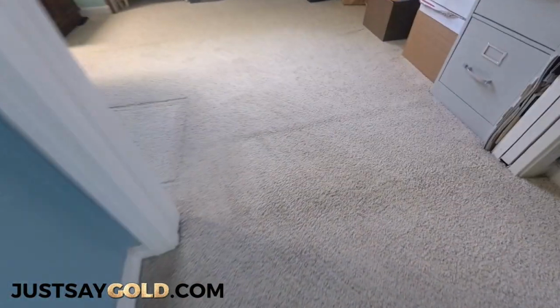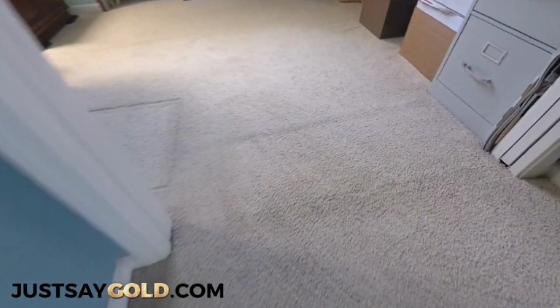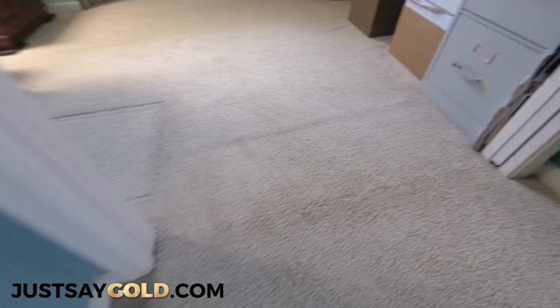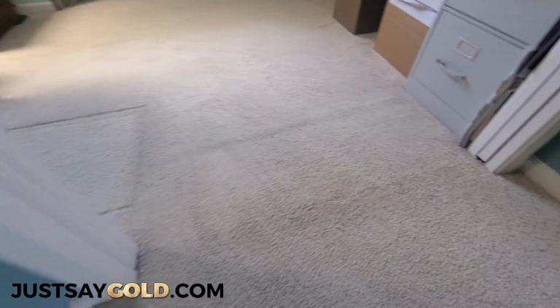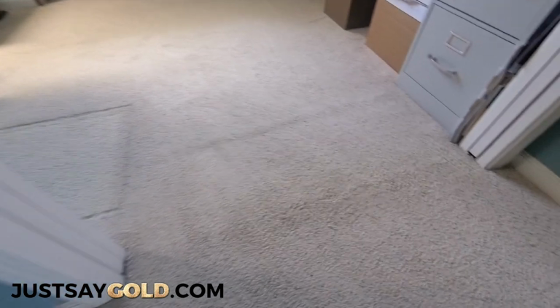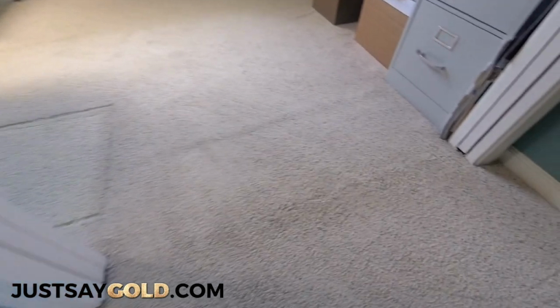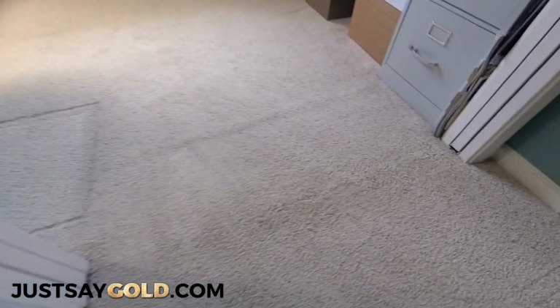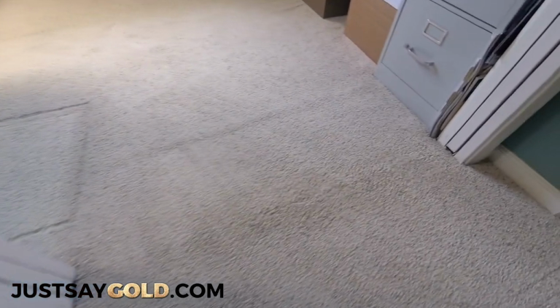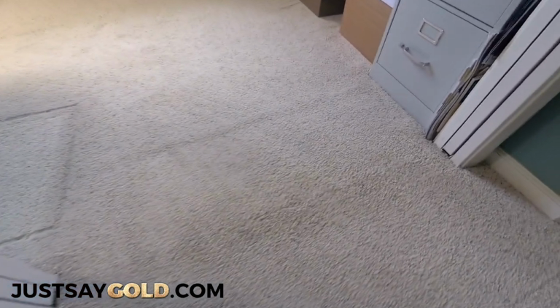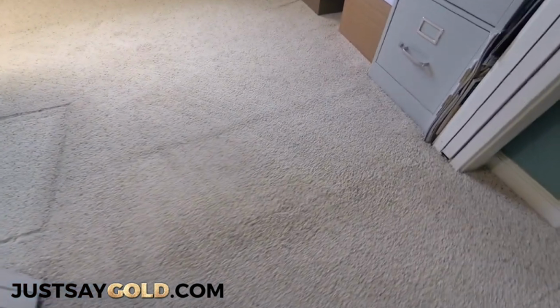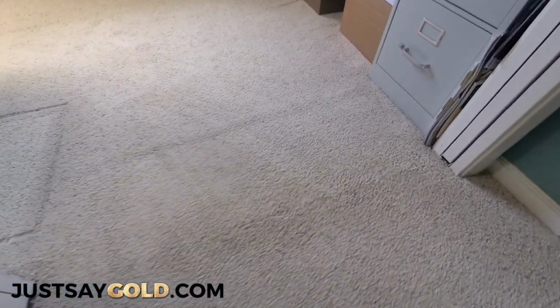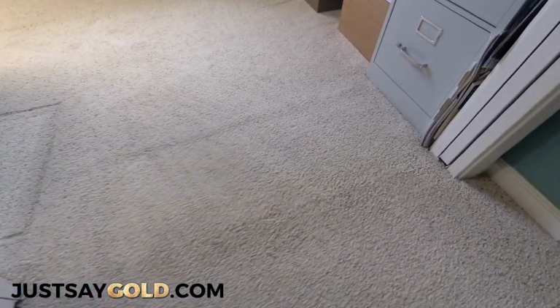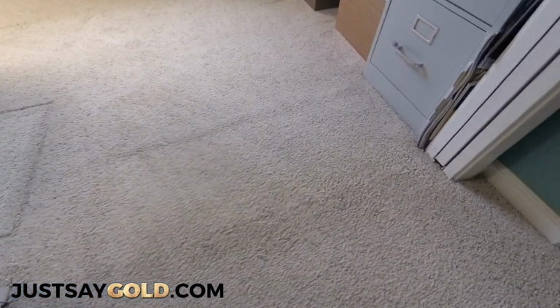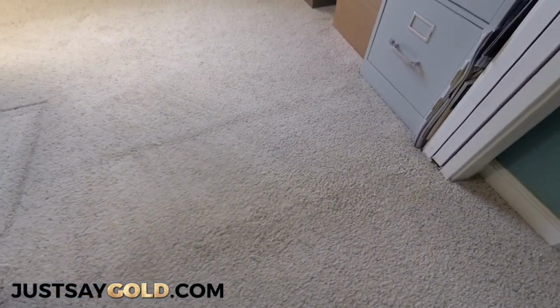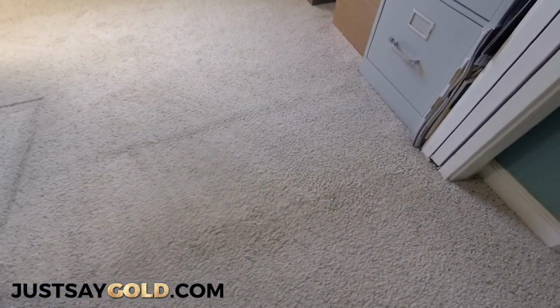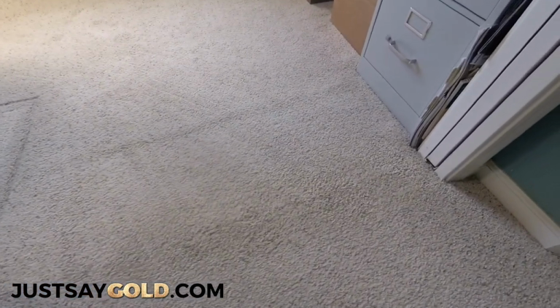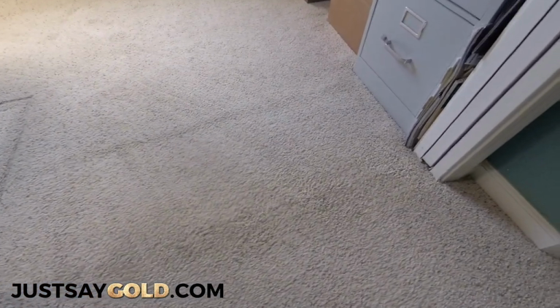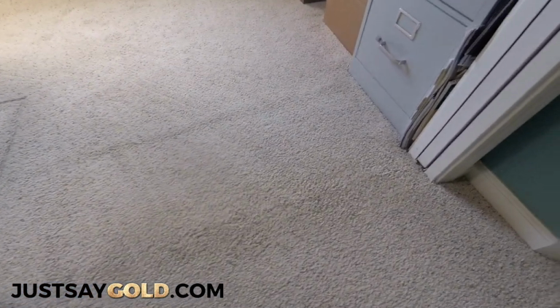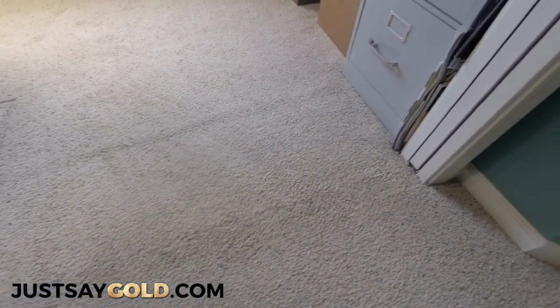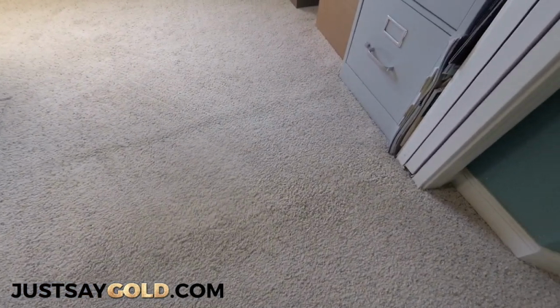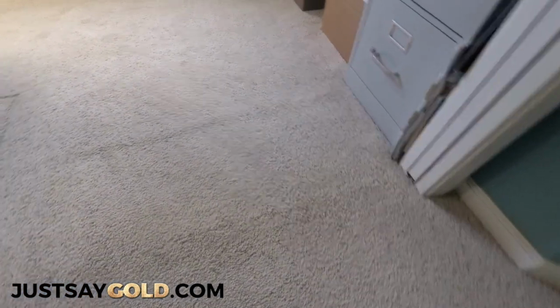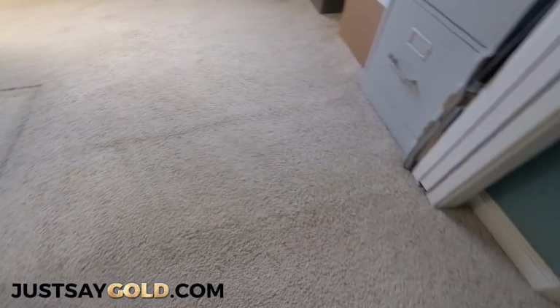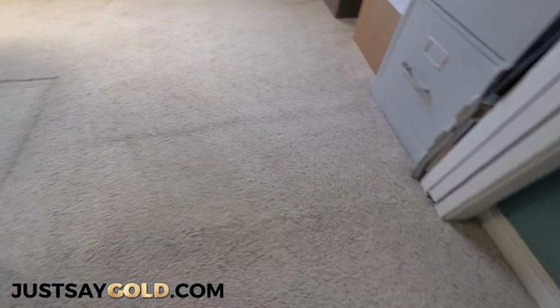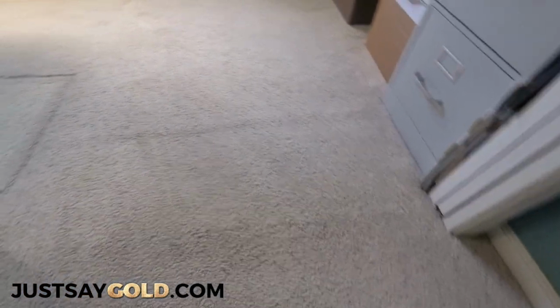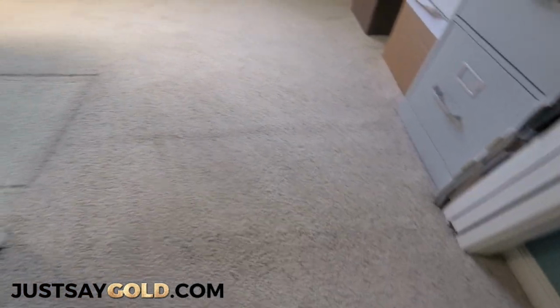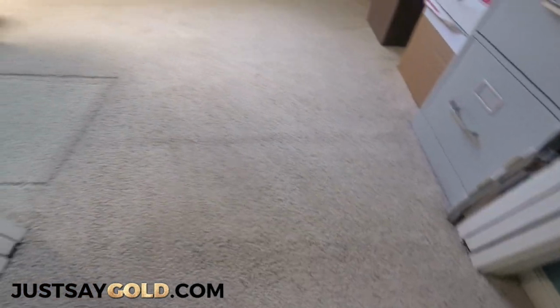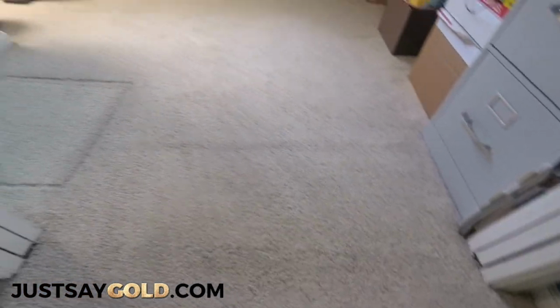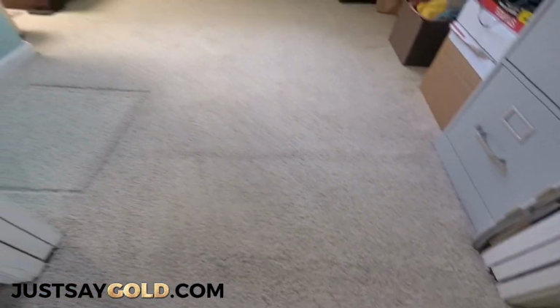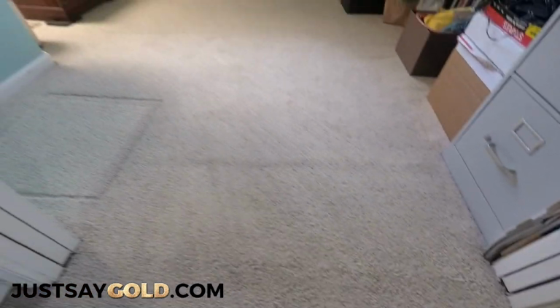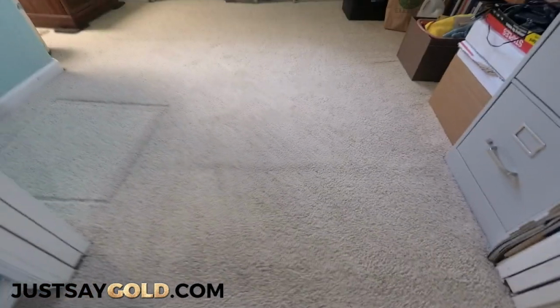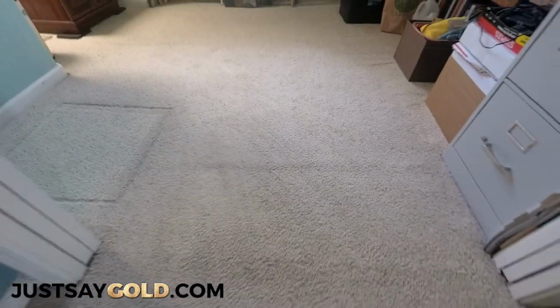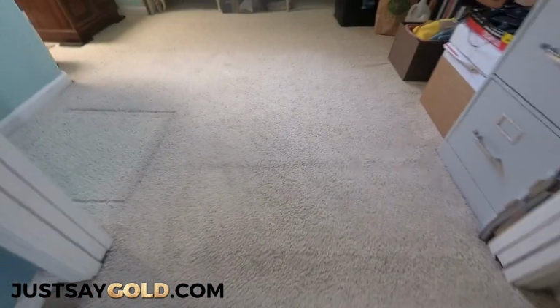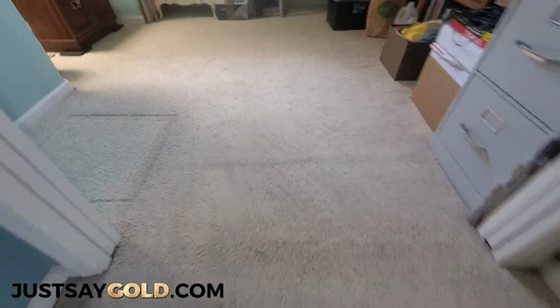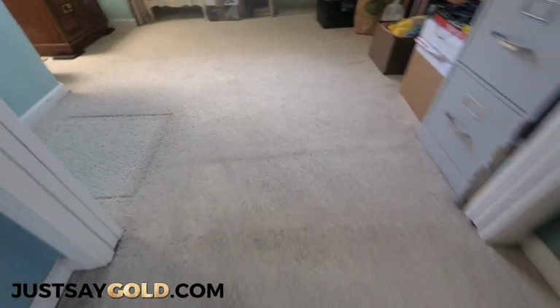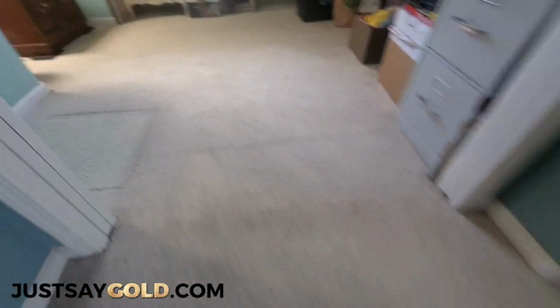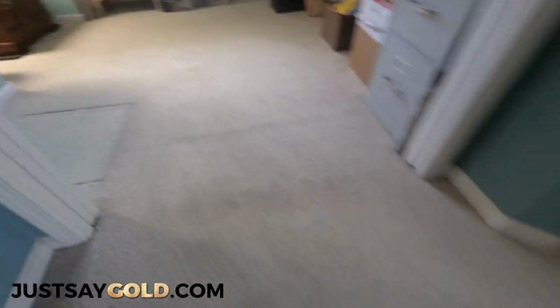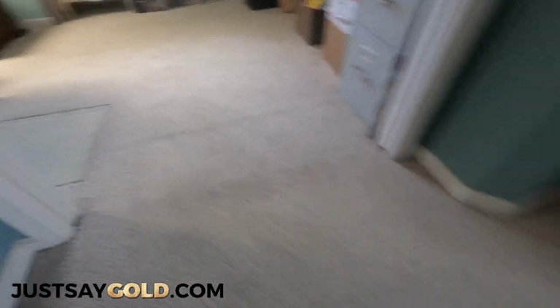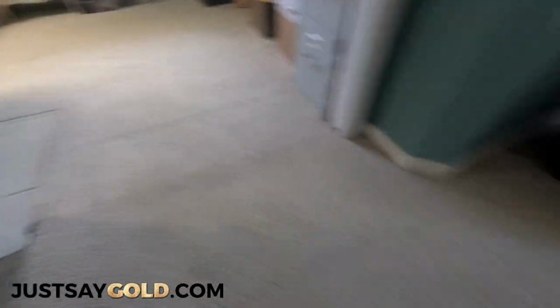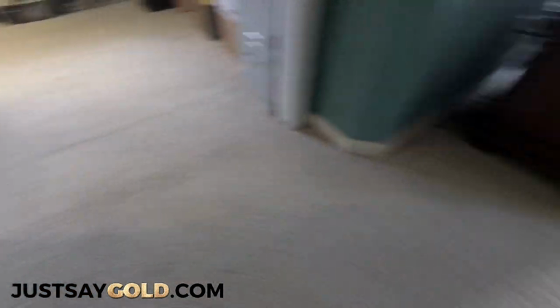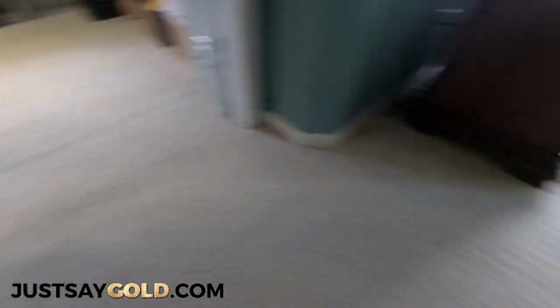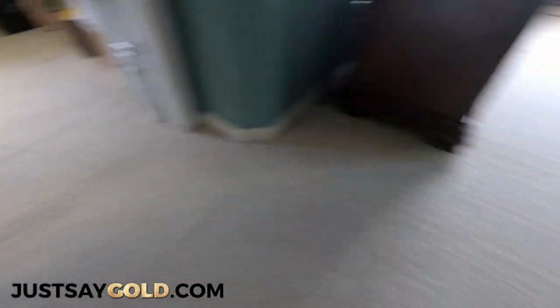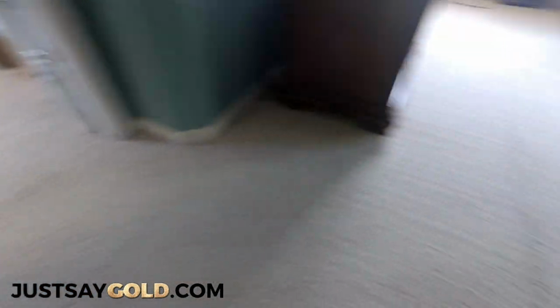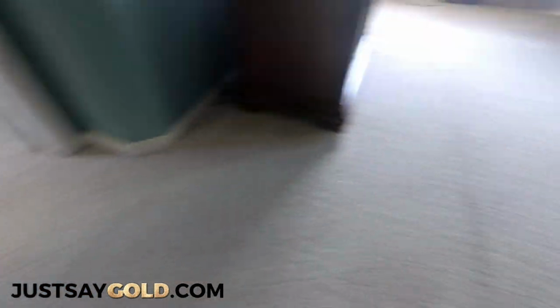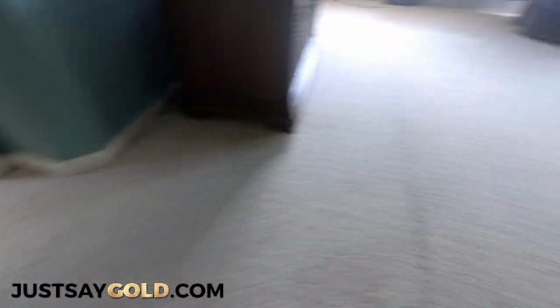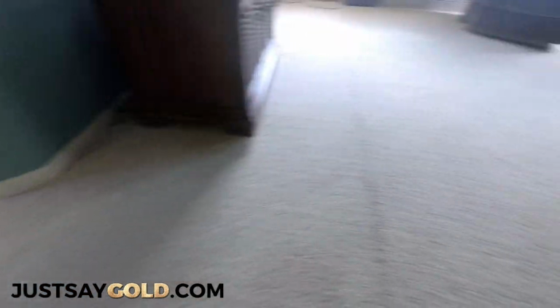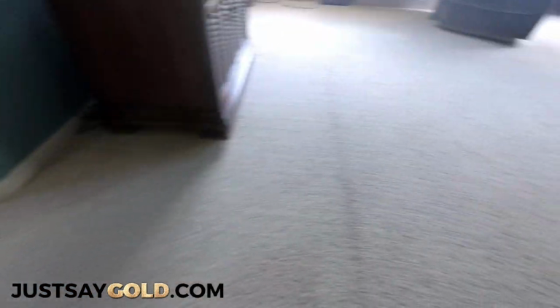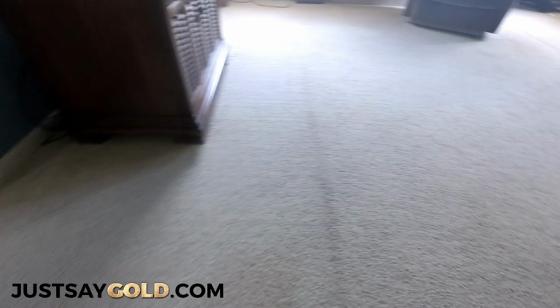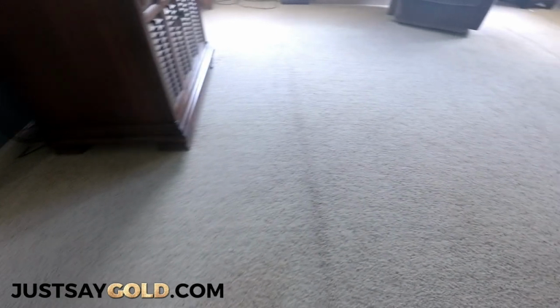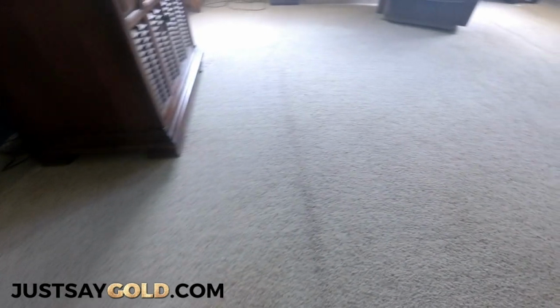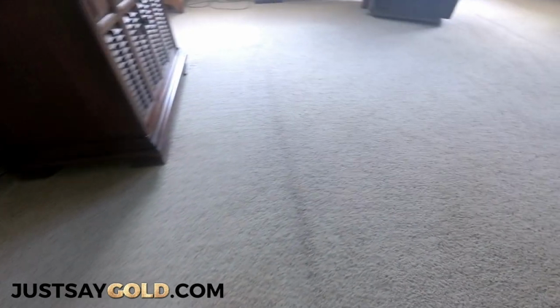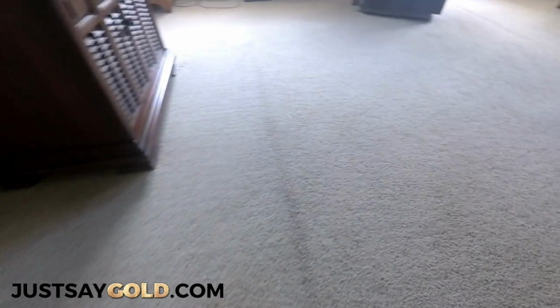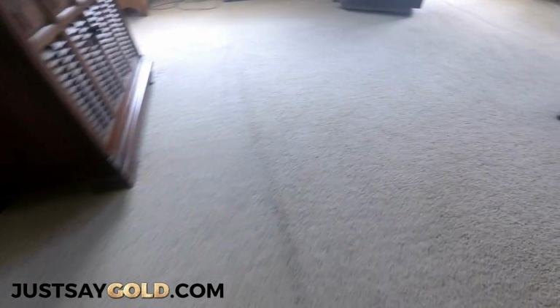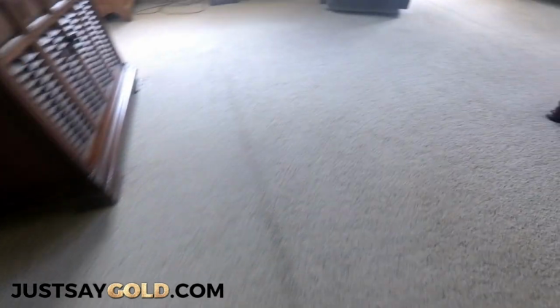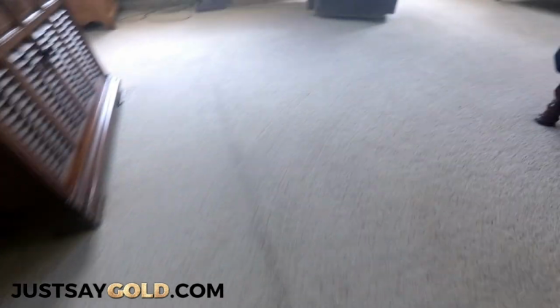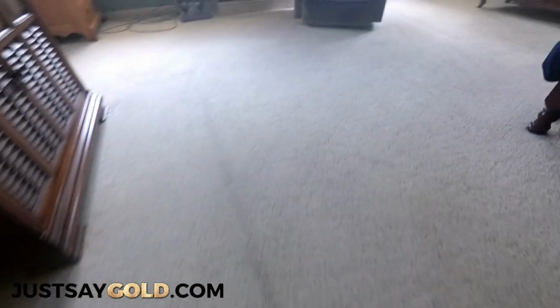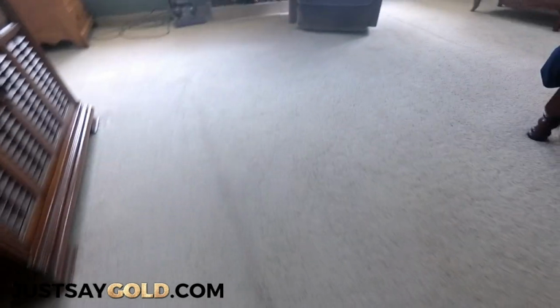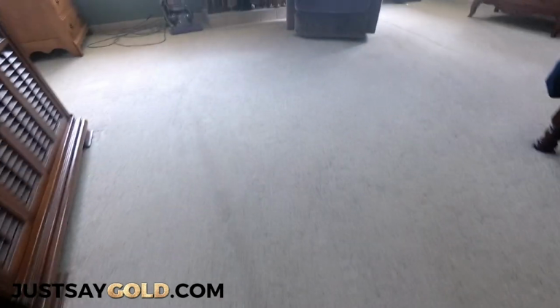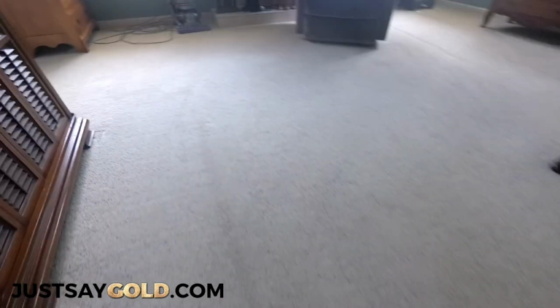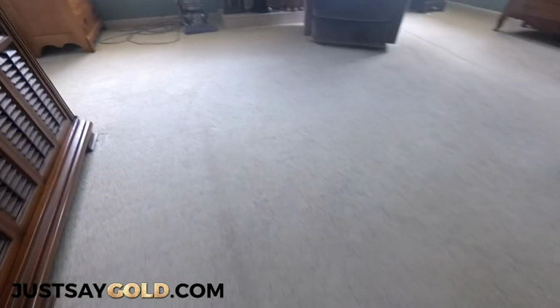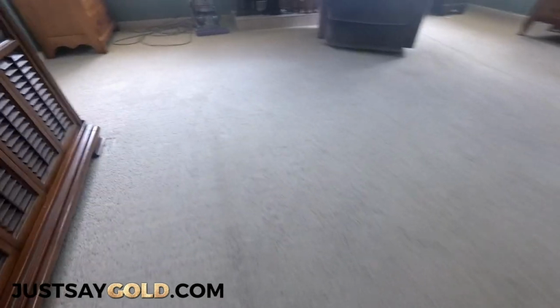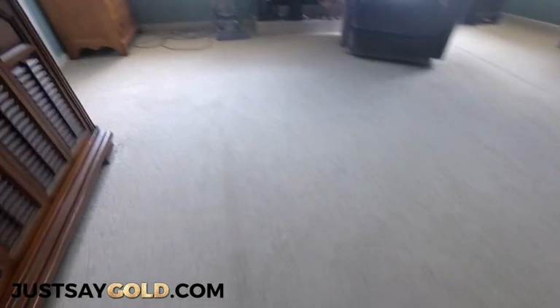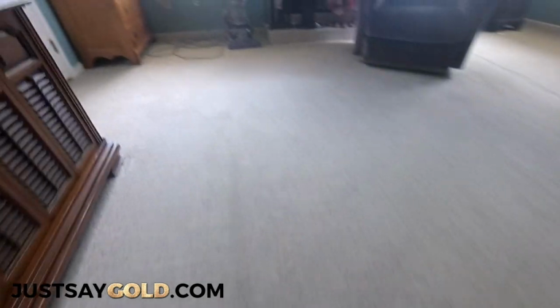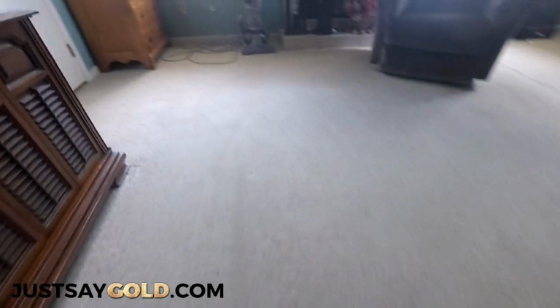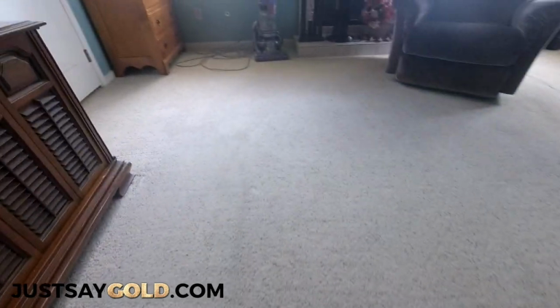Here is where I had to remake the seam. I'll make a video soon on how I actually do that seam when stretching, because it's different than if I was installing new carpet.